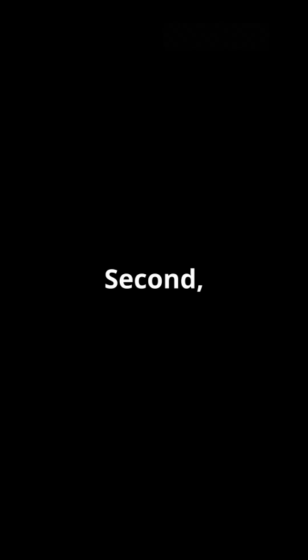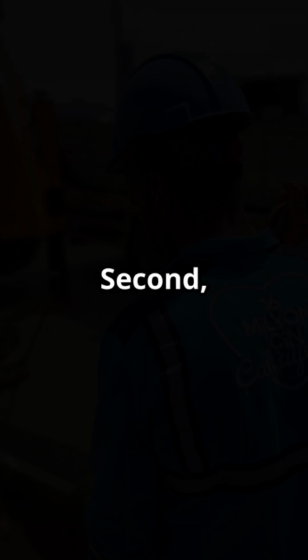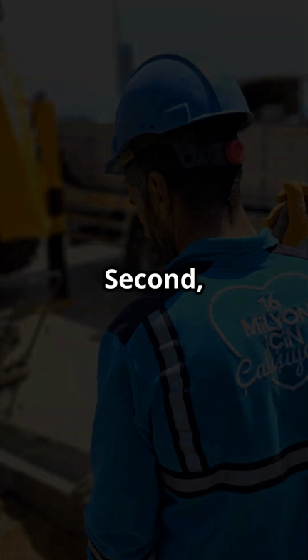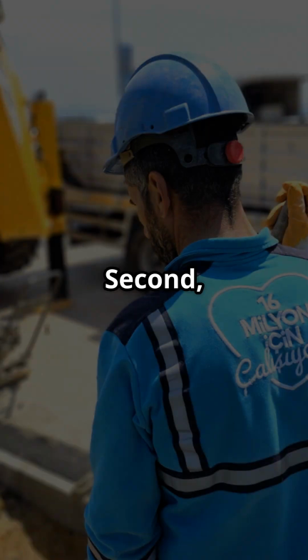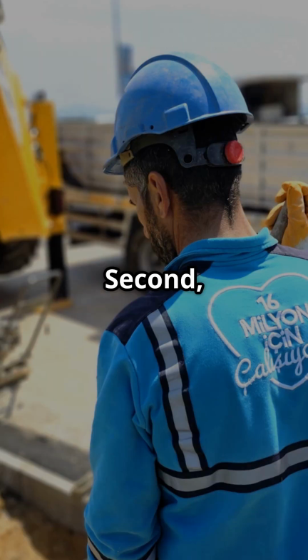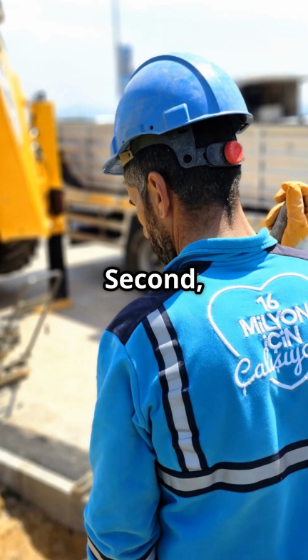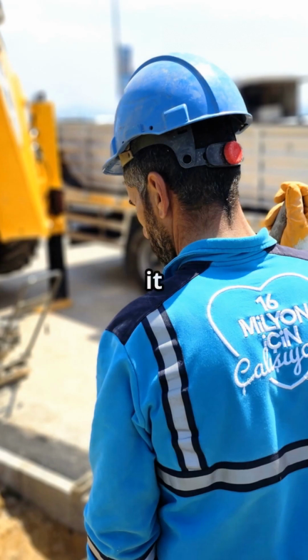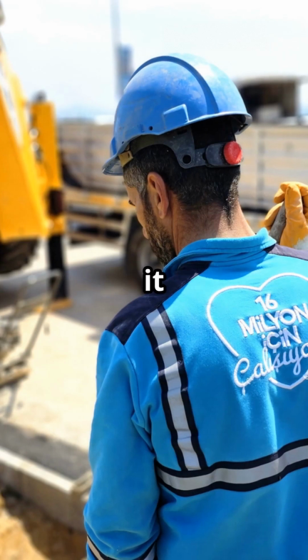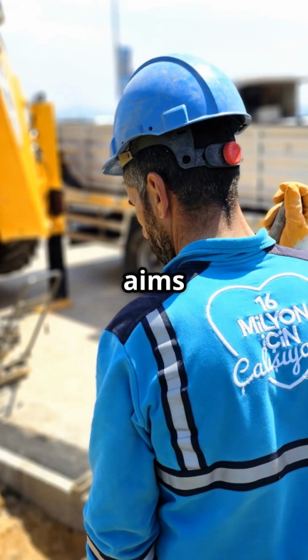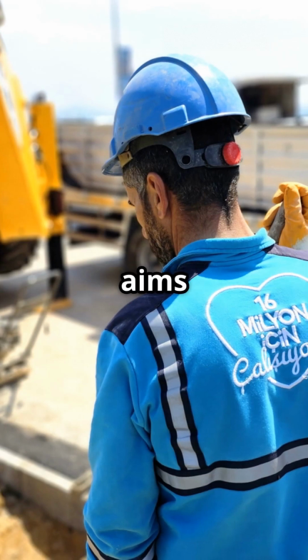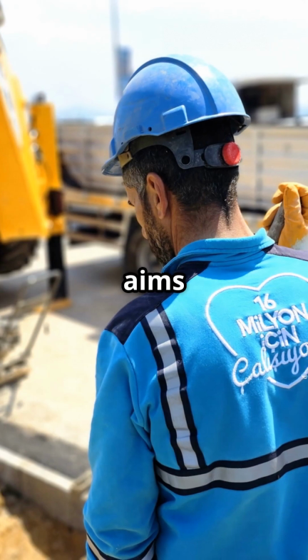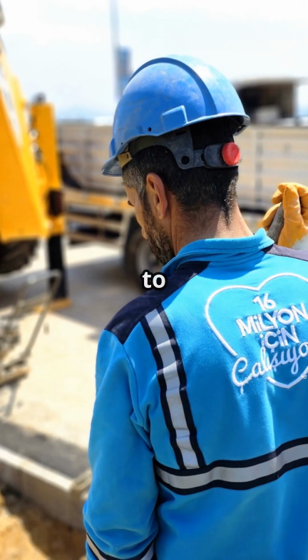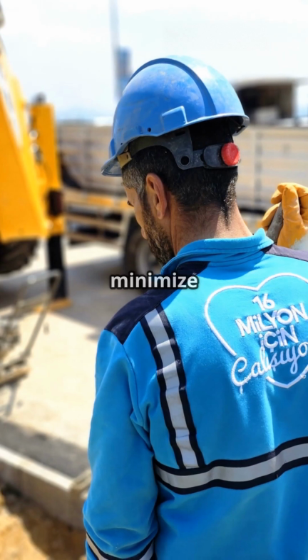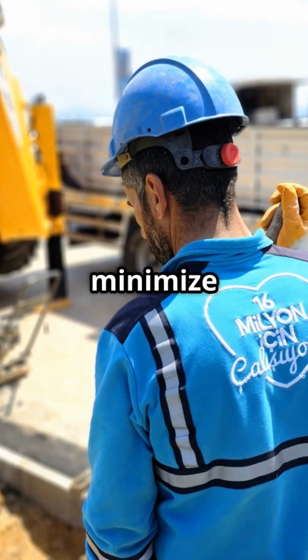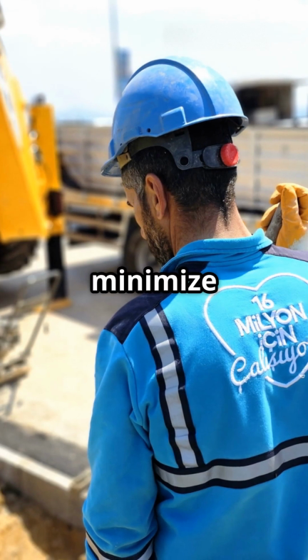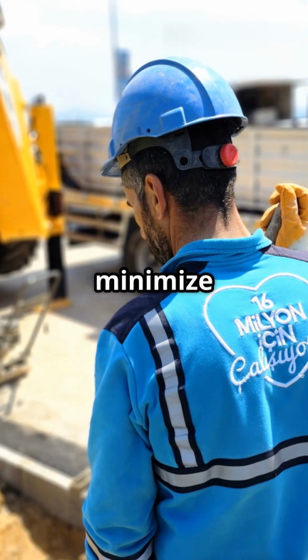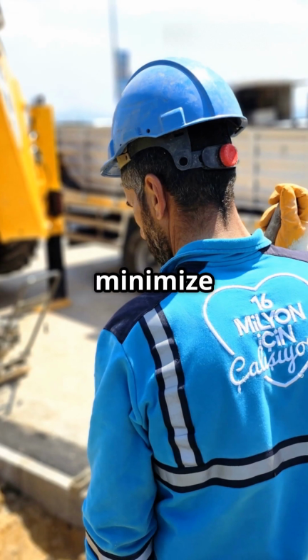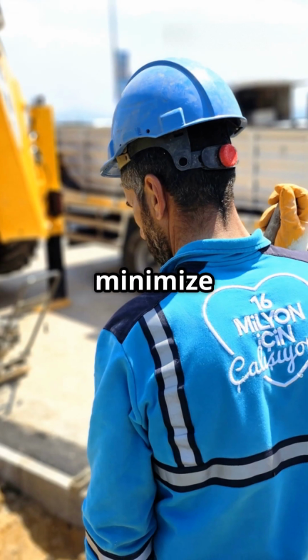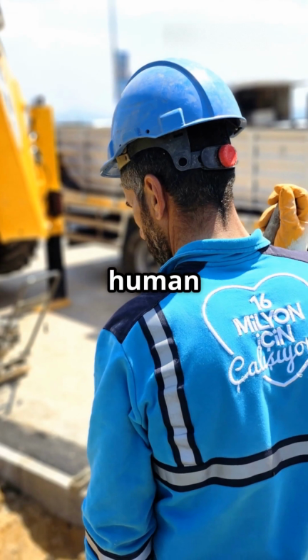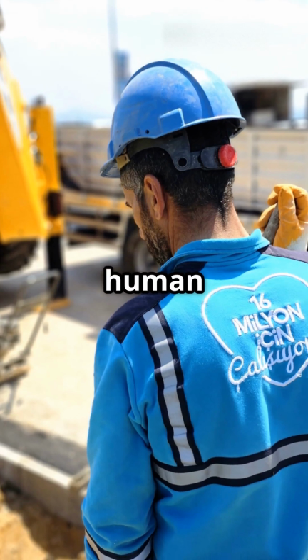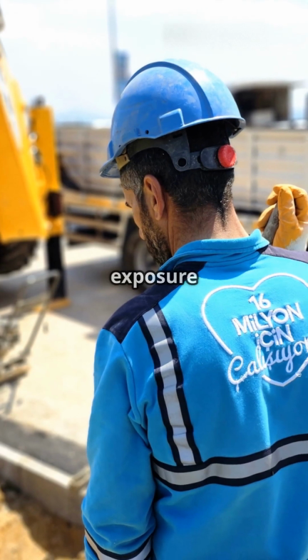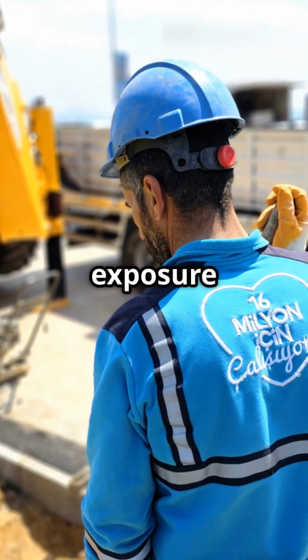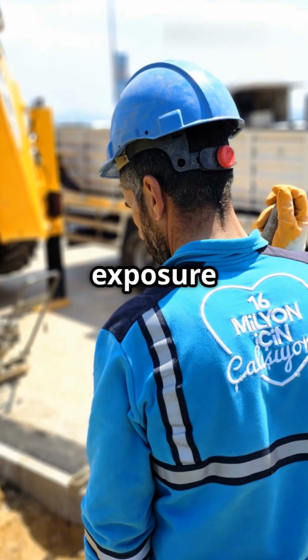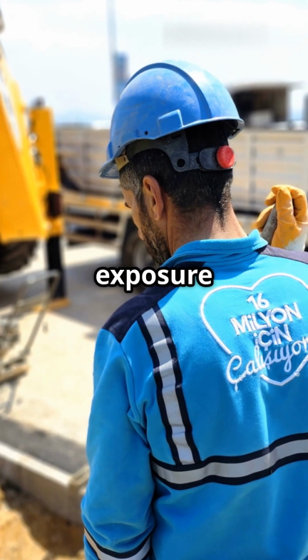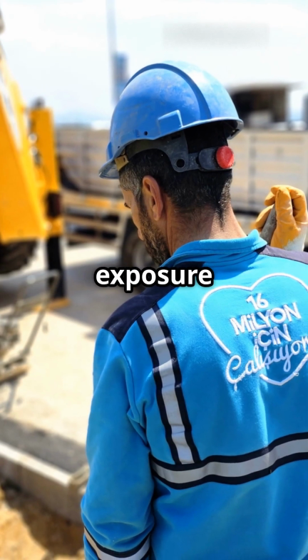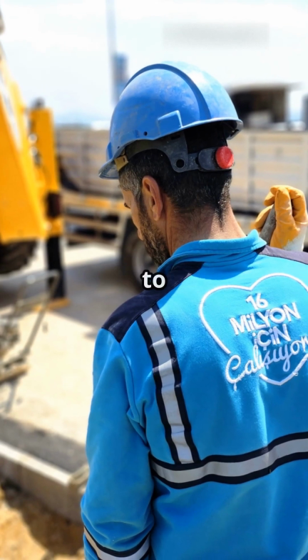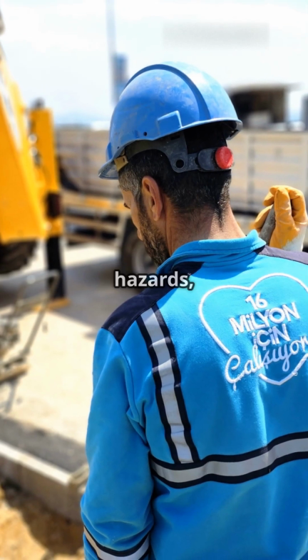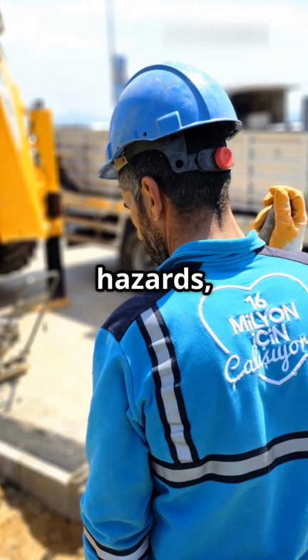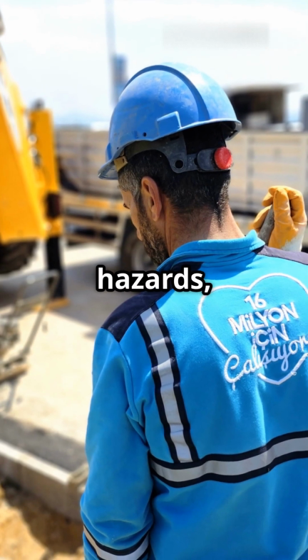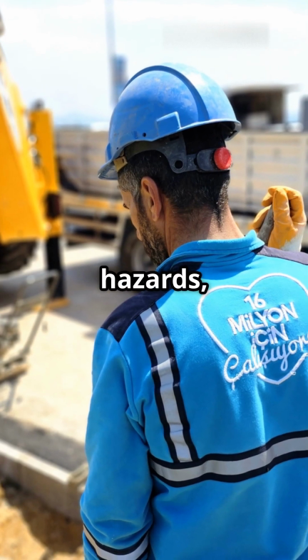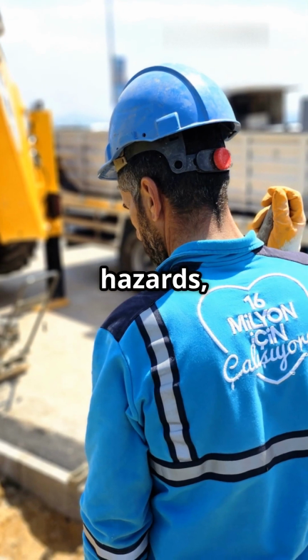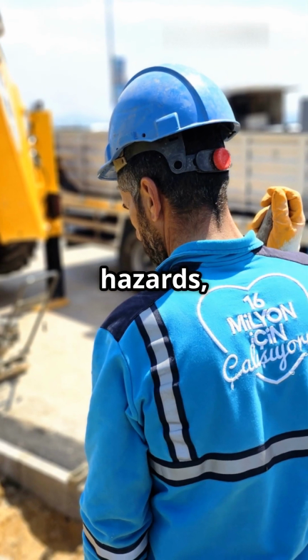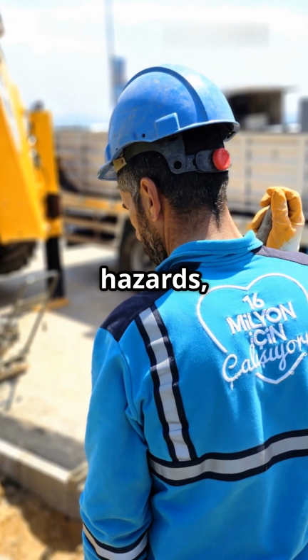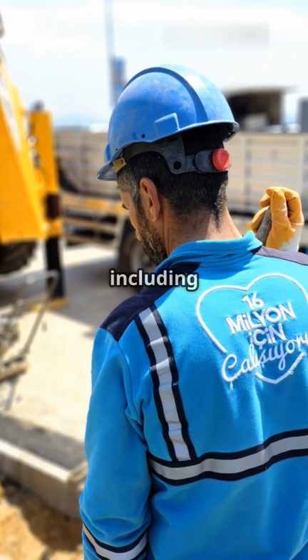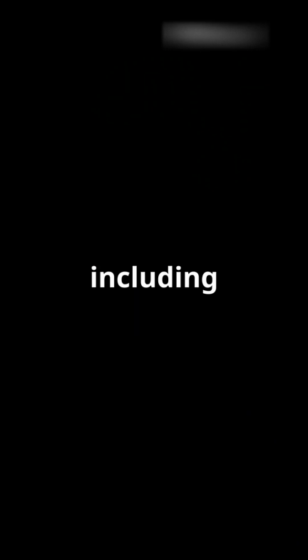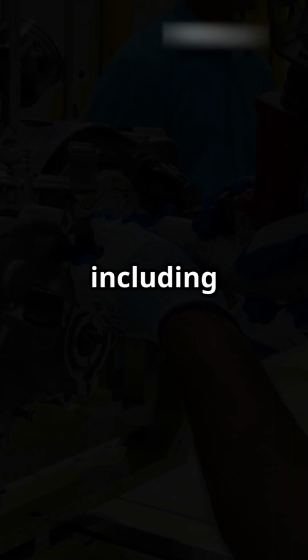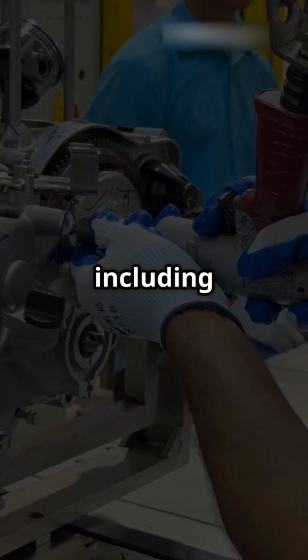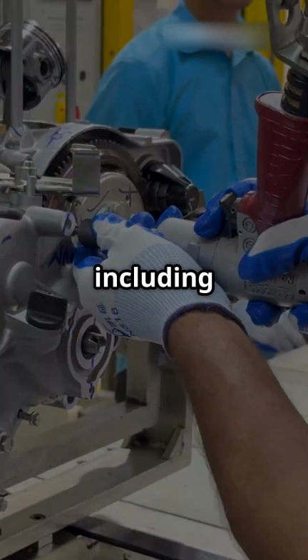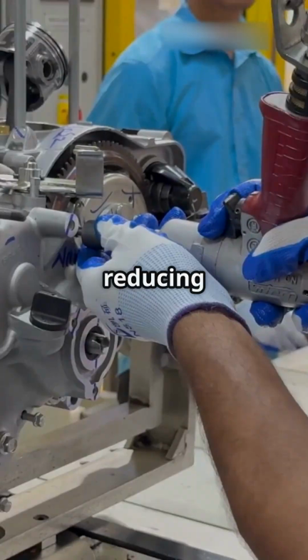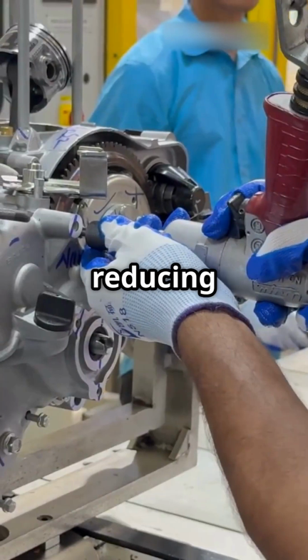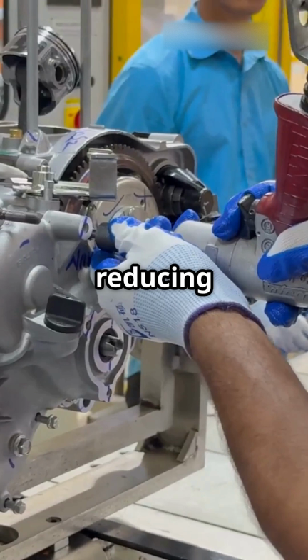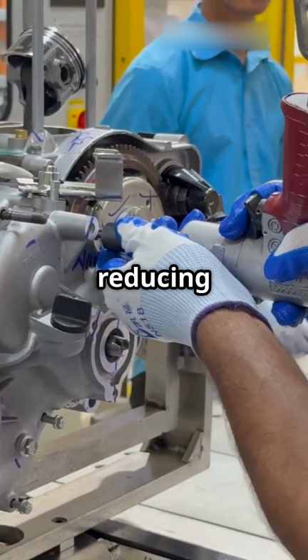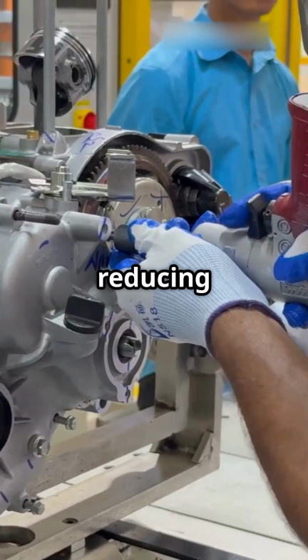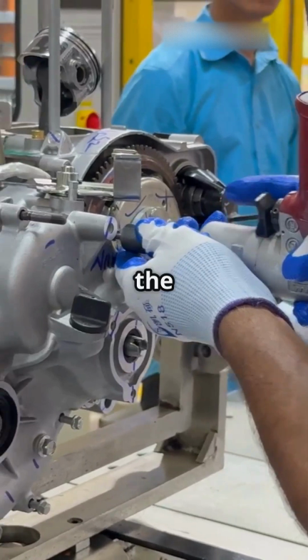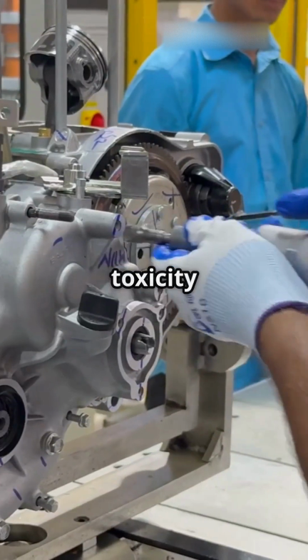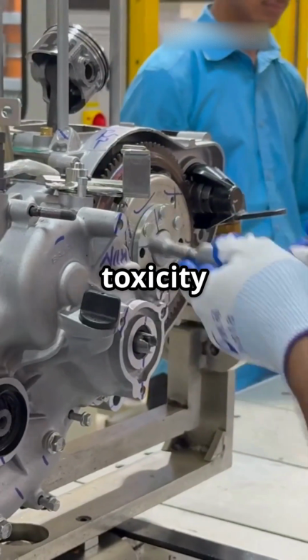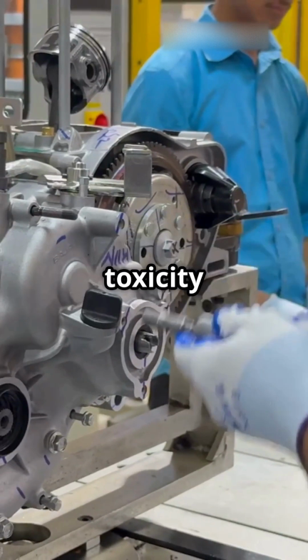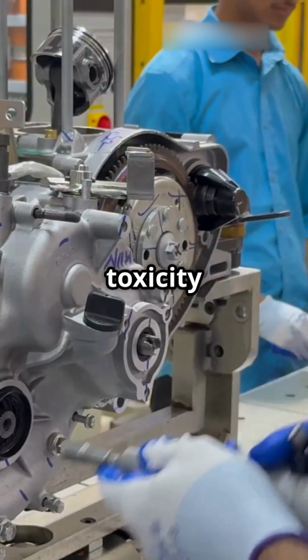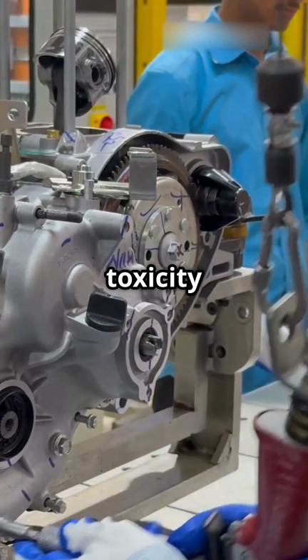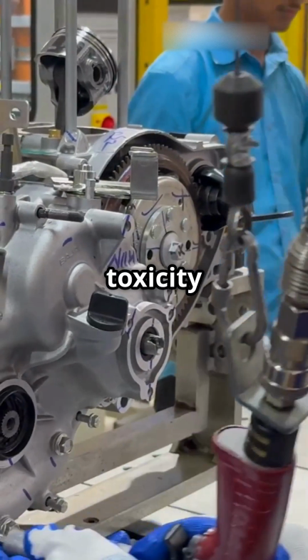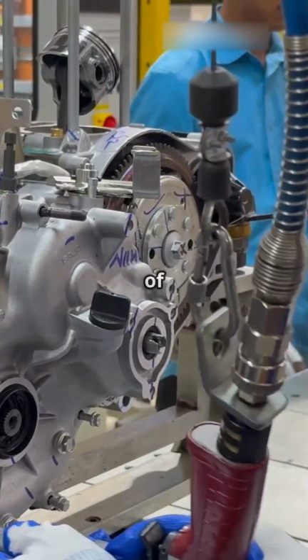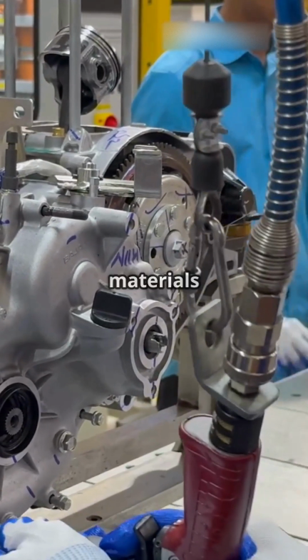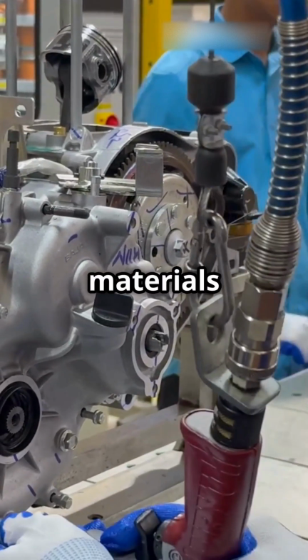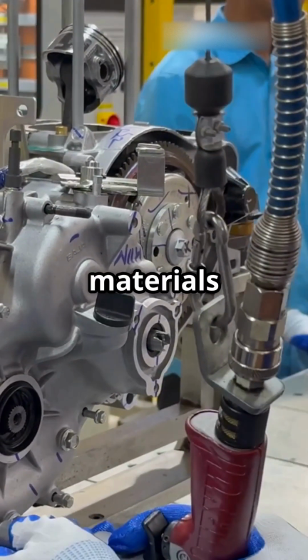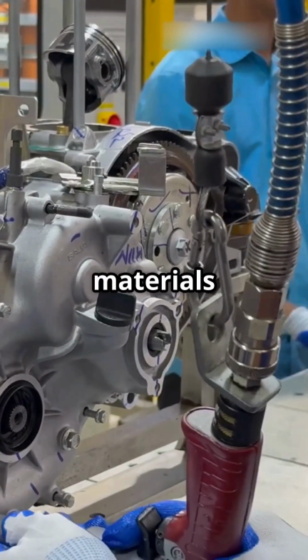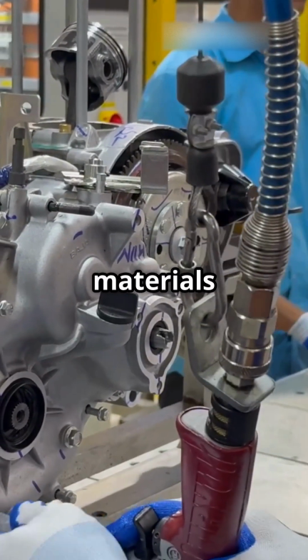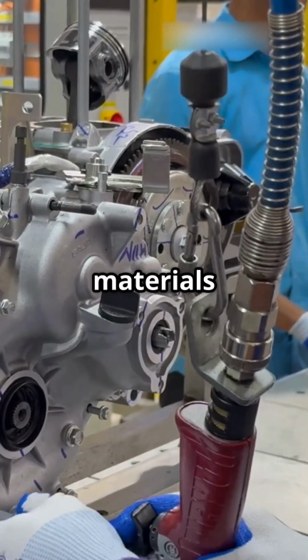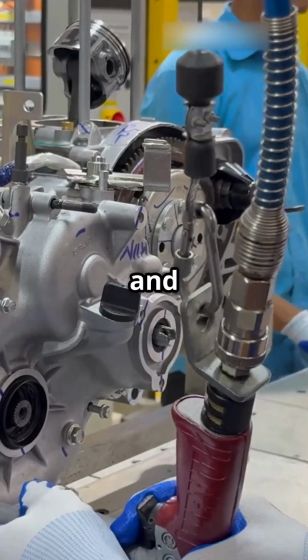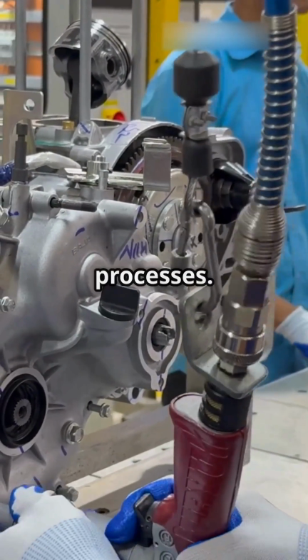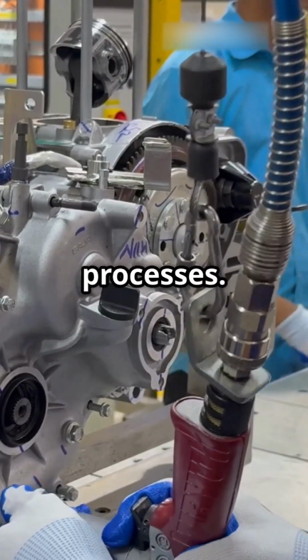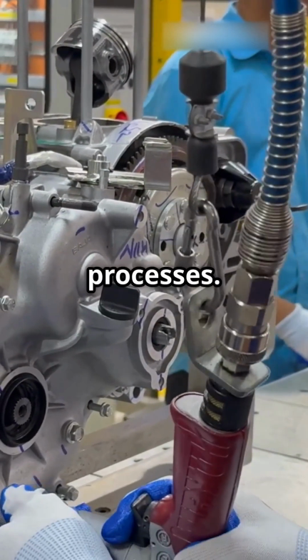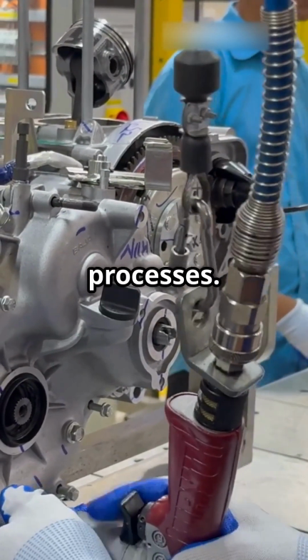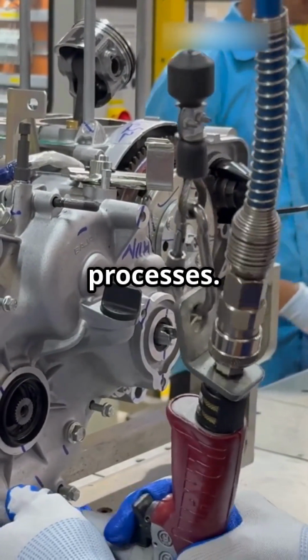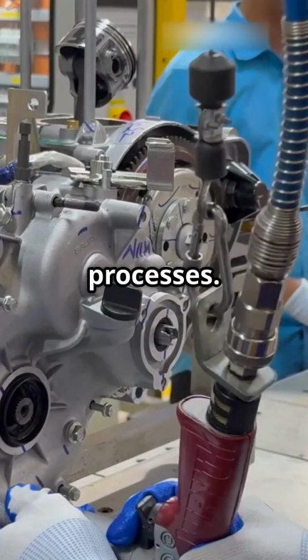Second, it aims to minimize human exposure to hazards, including reducing the toxicity of materials and processes.